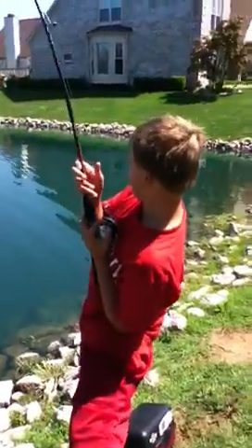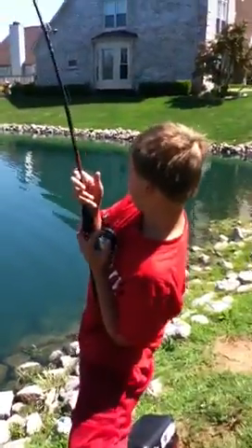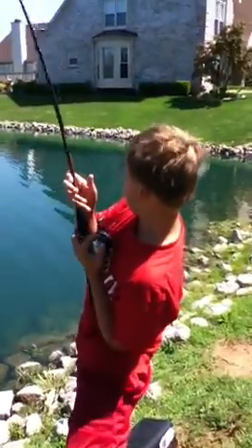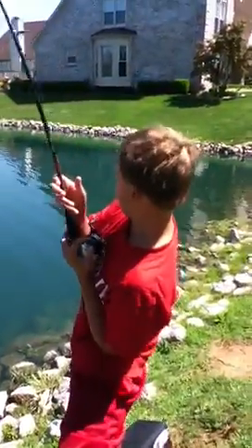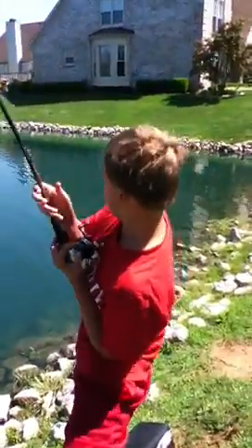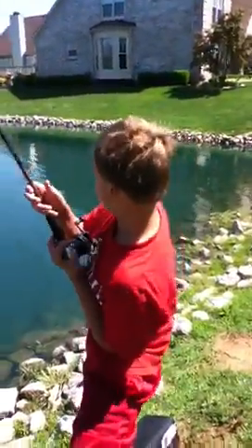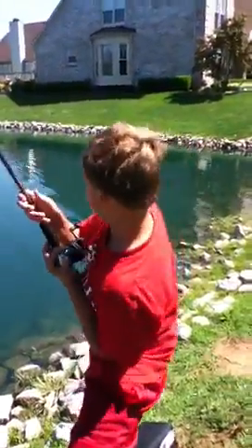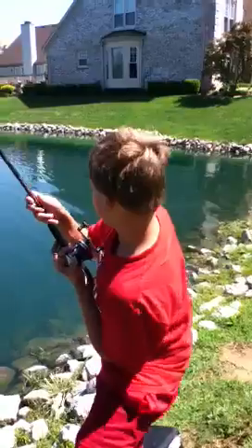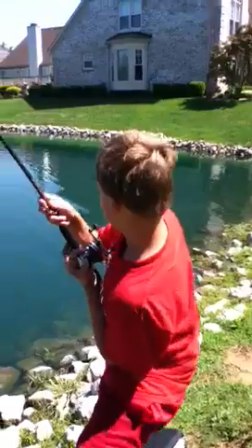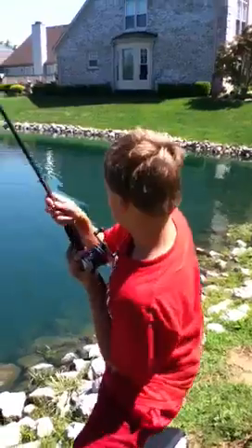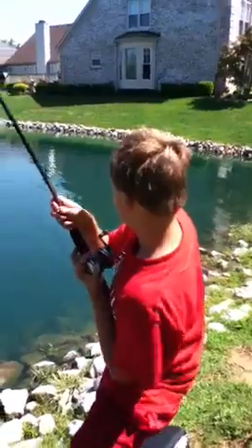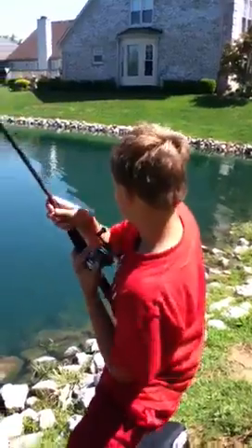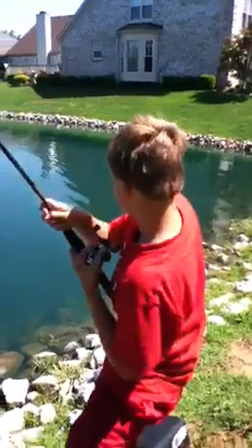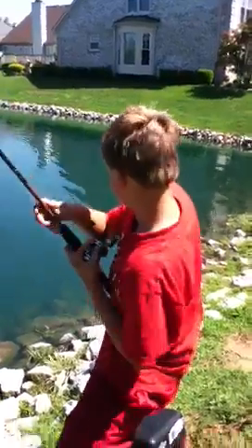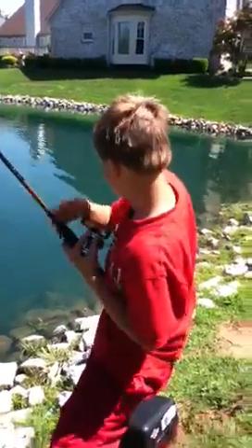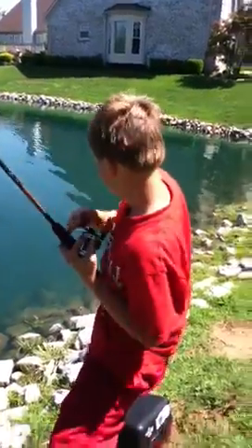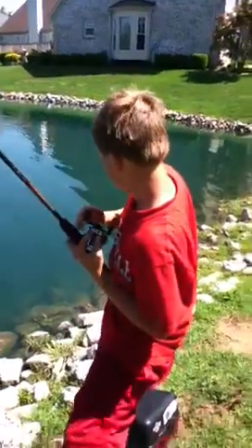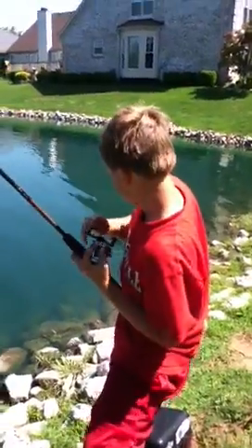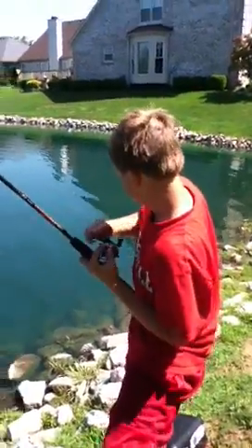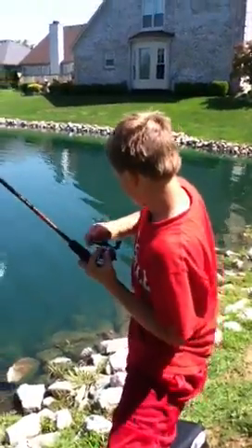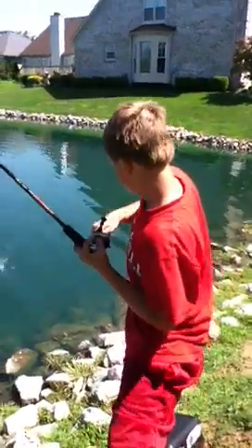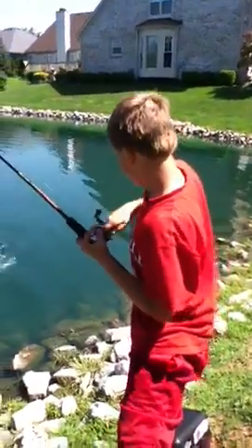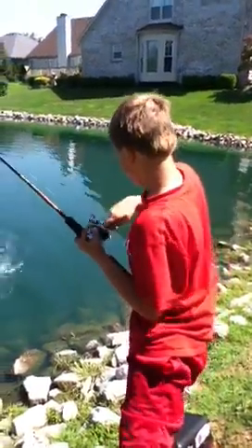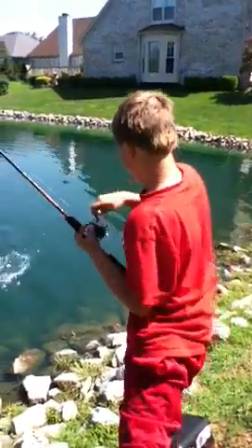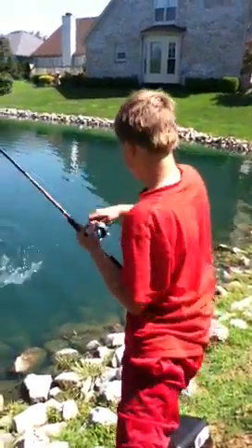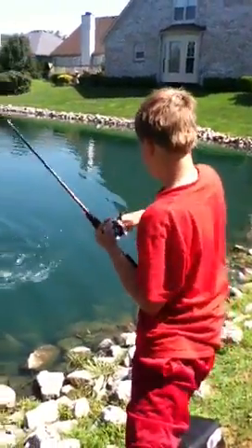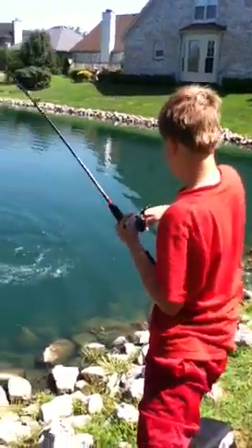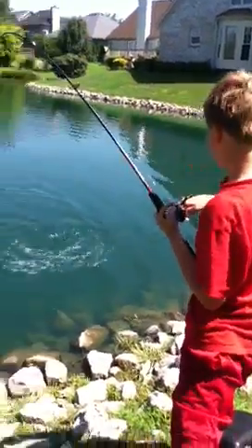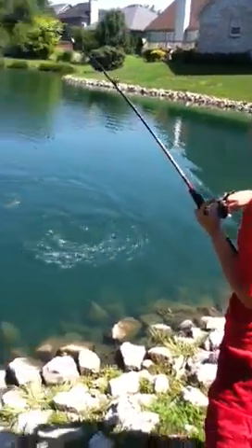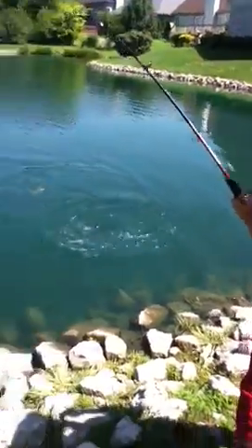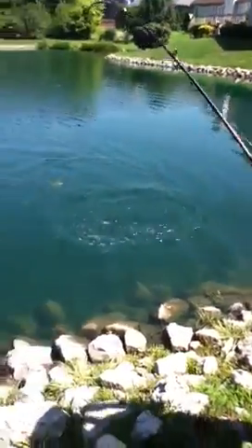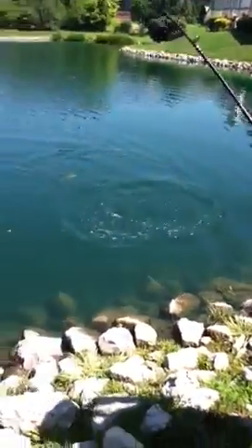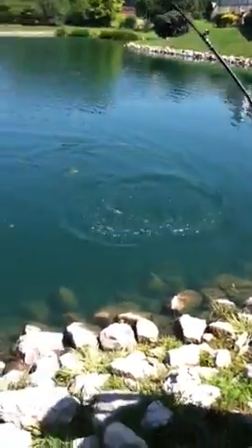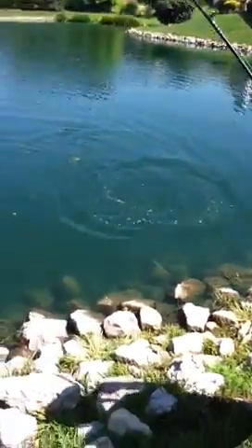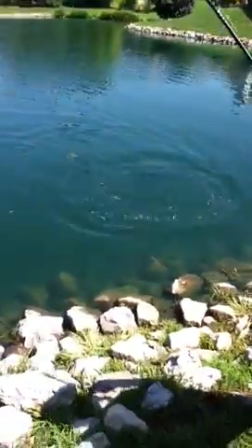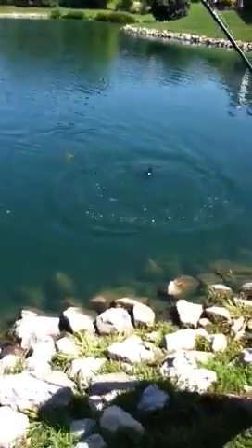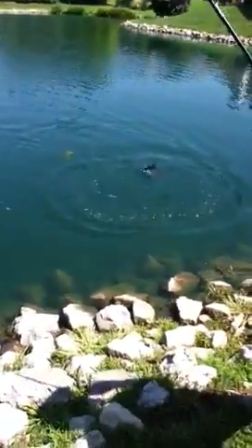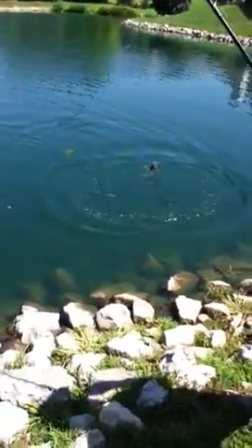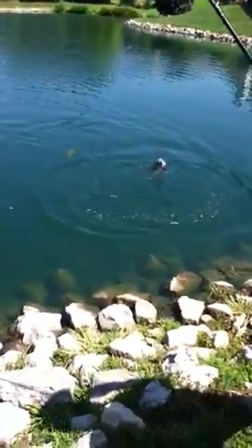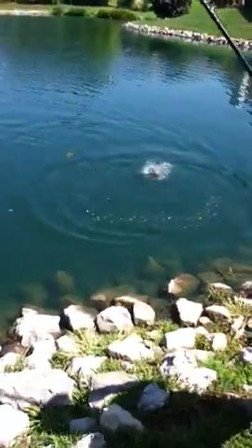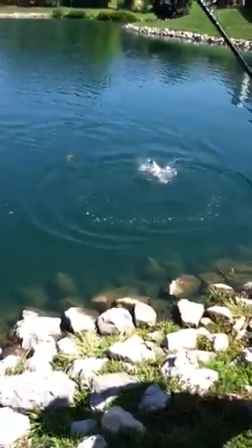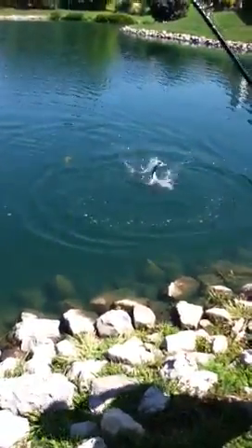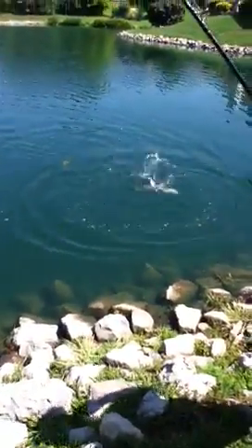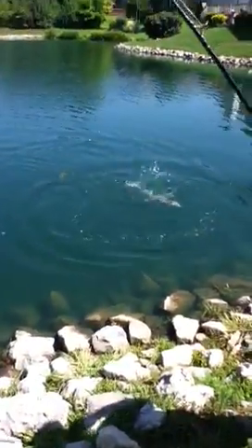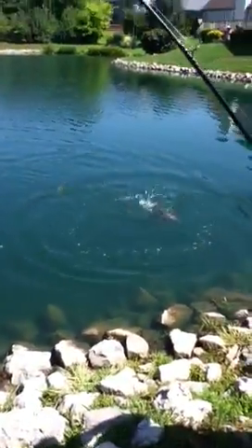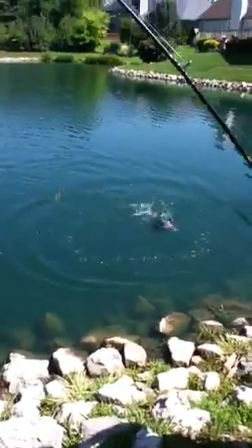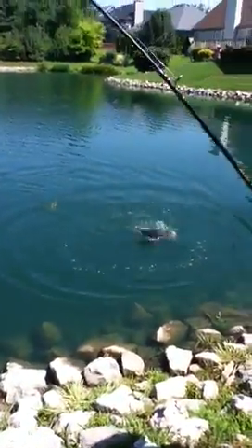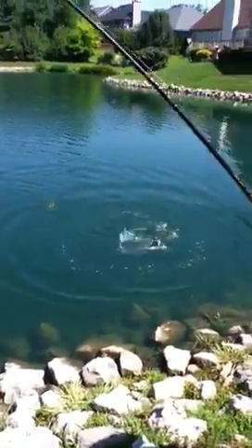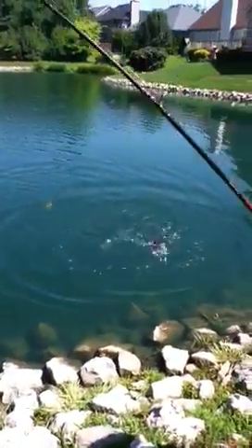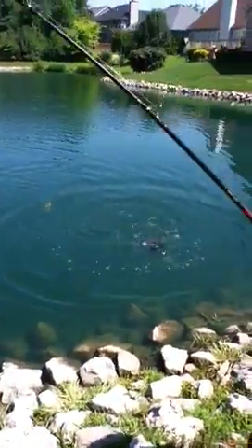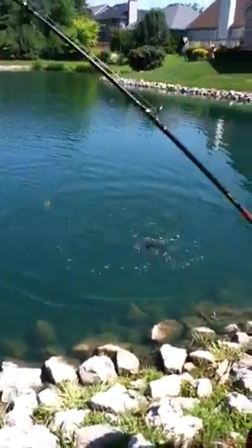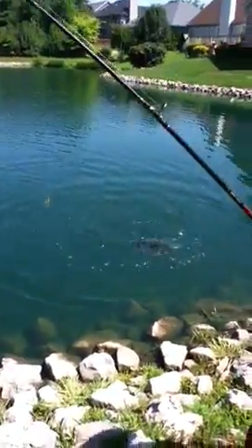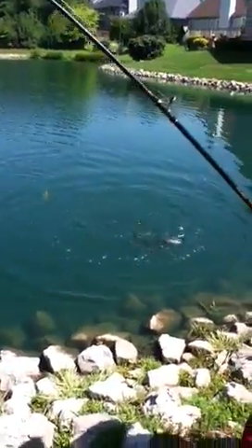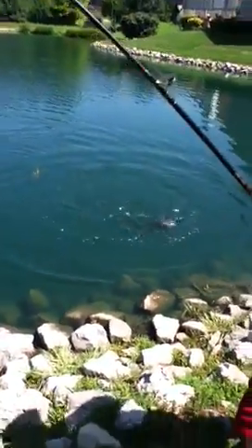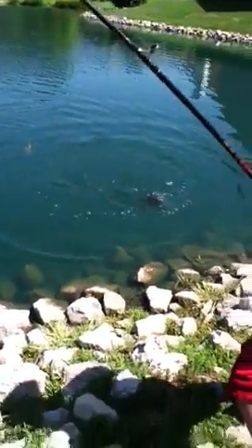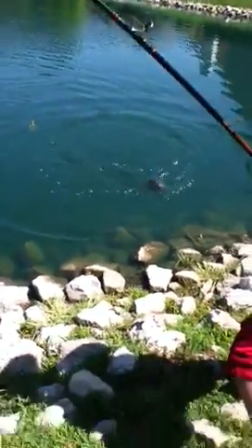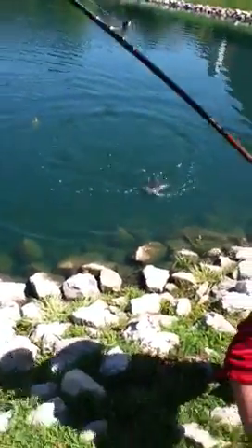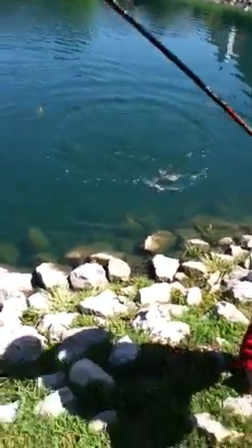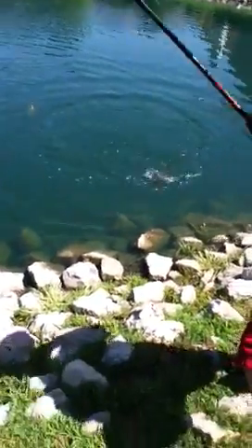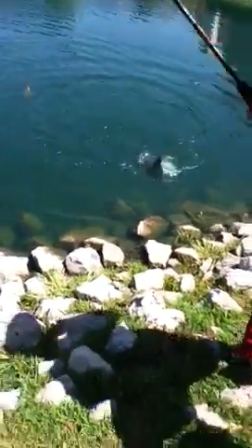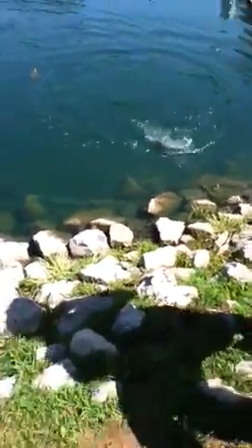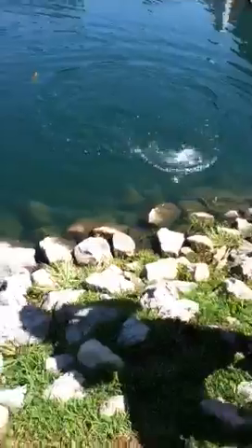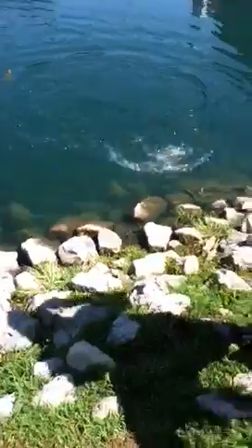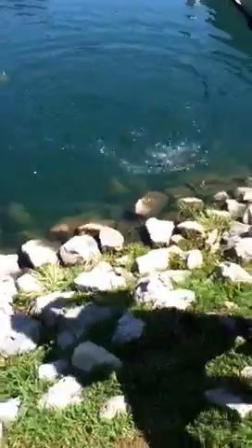Christian, you're on the video. It's small.